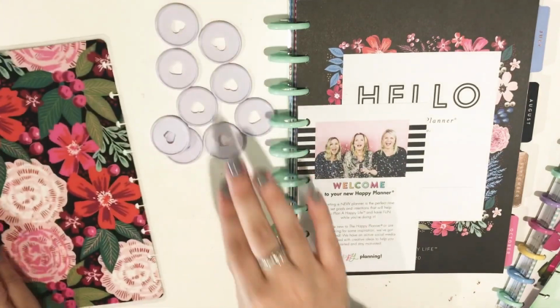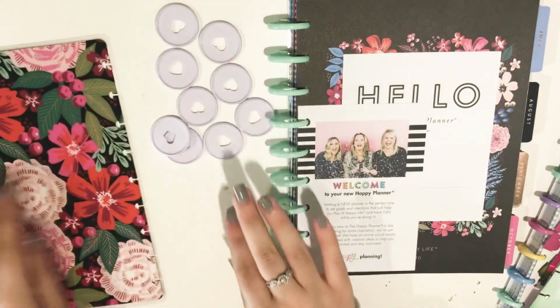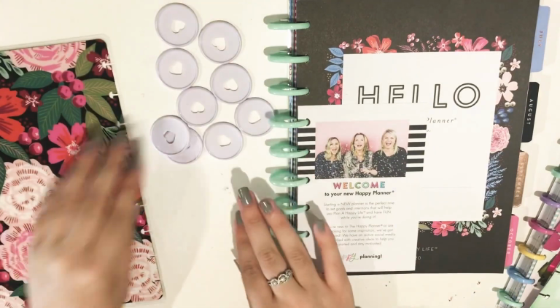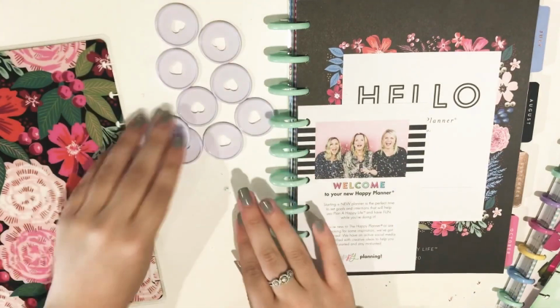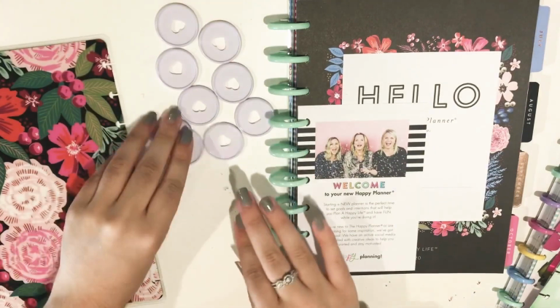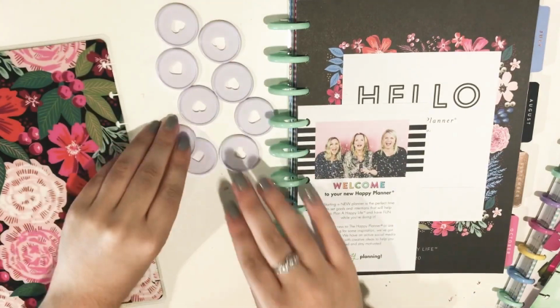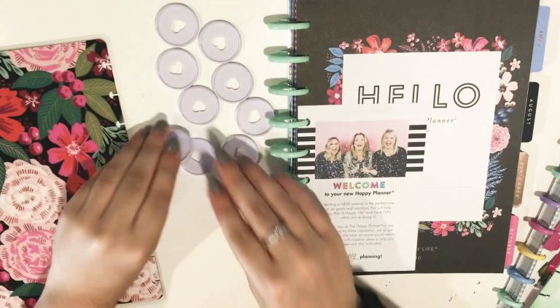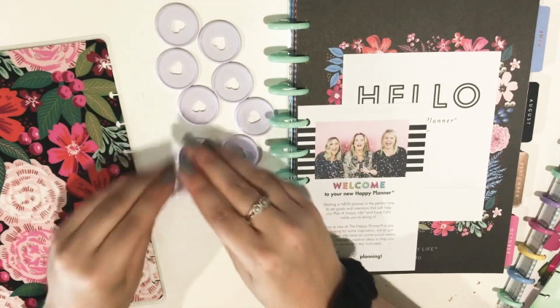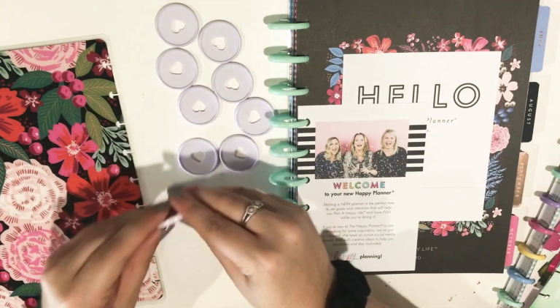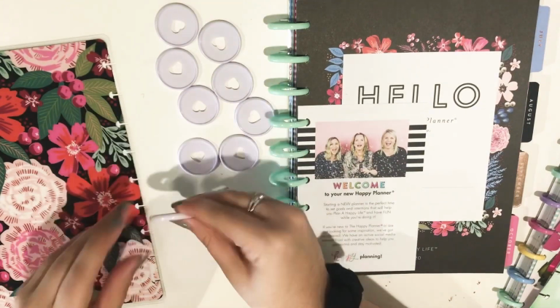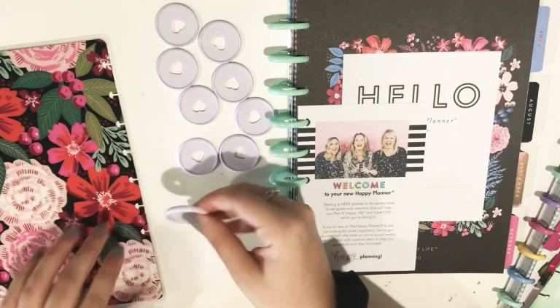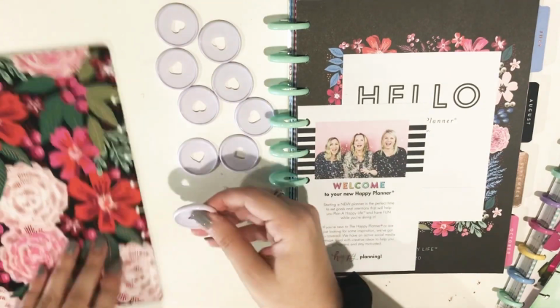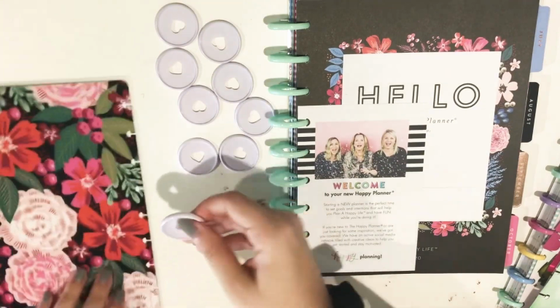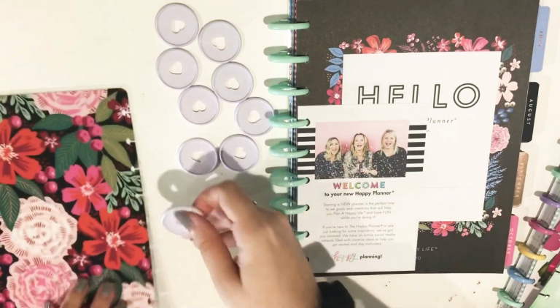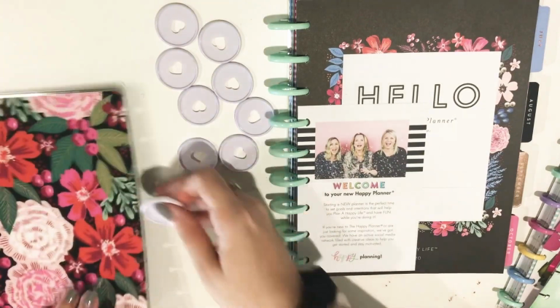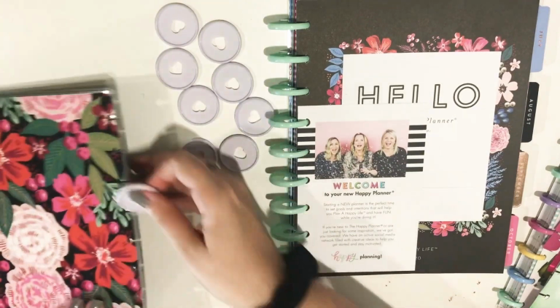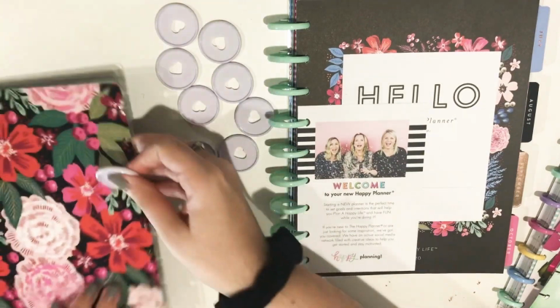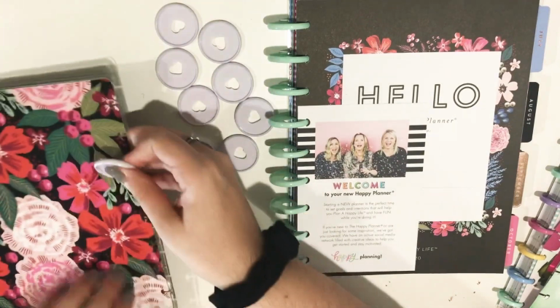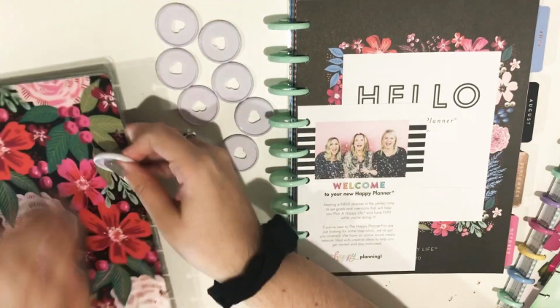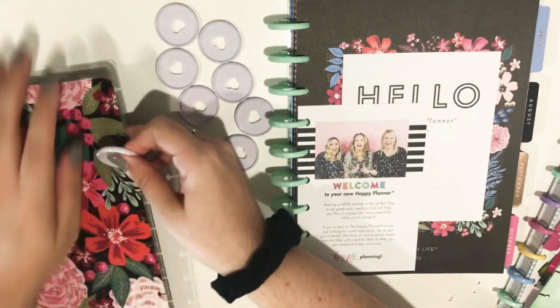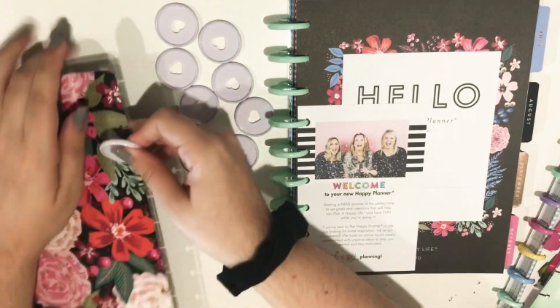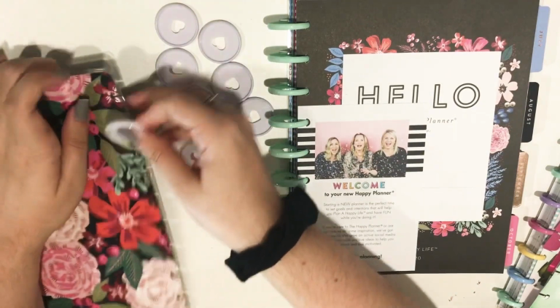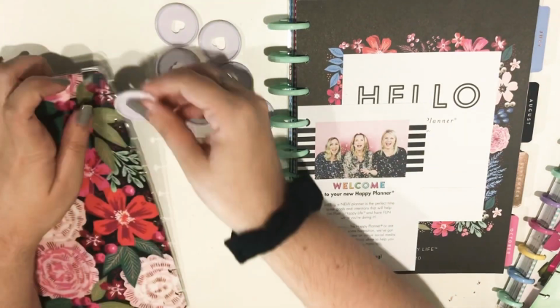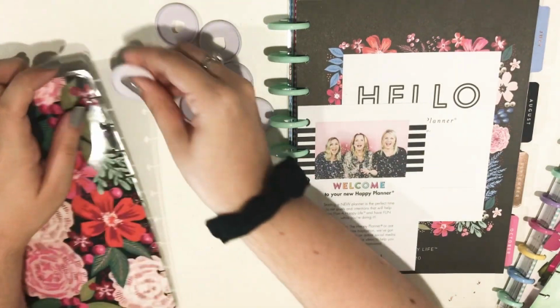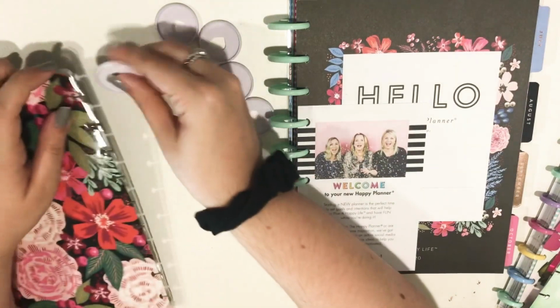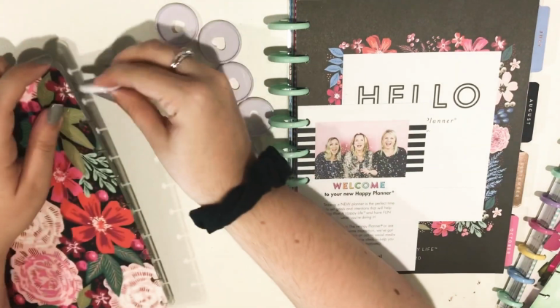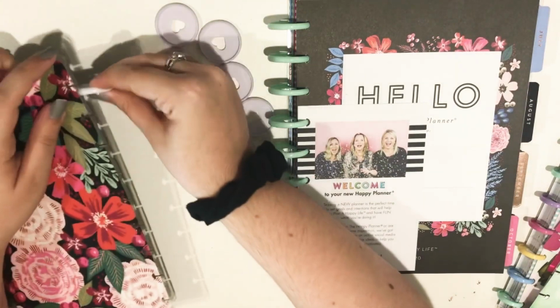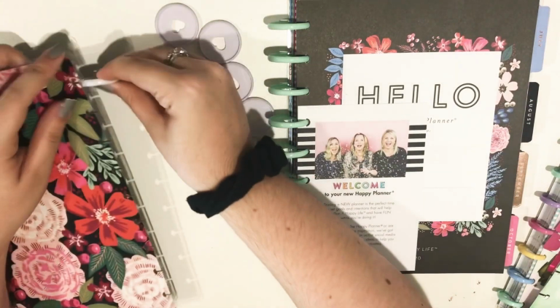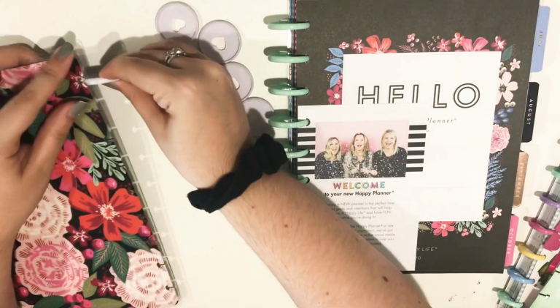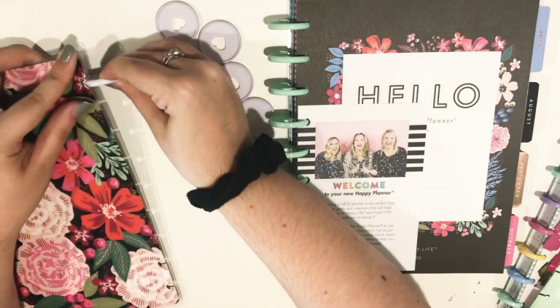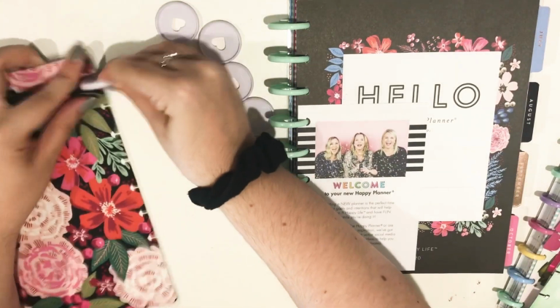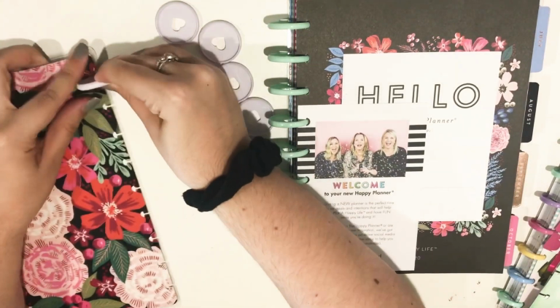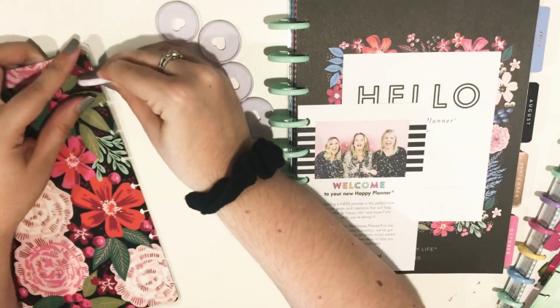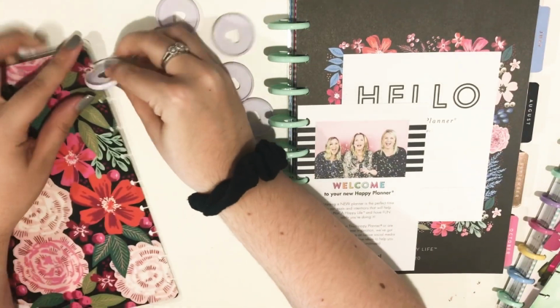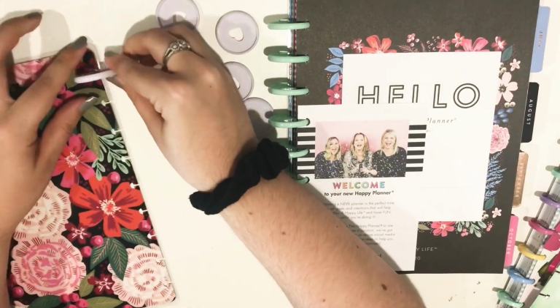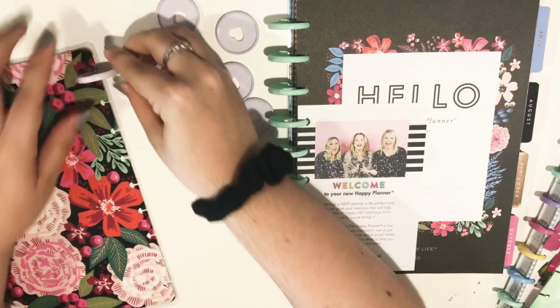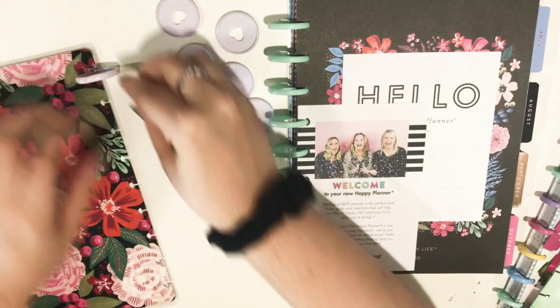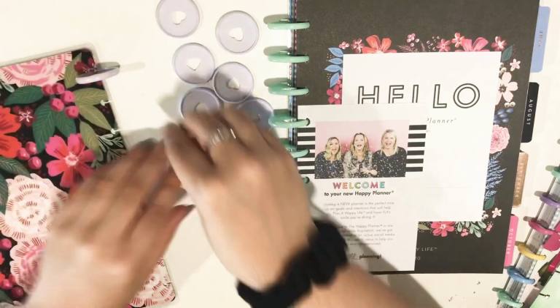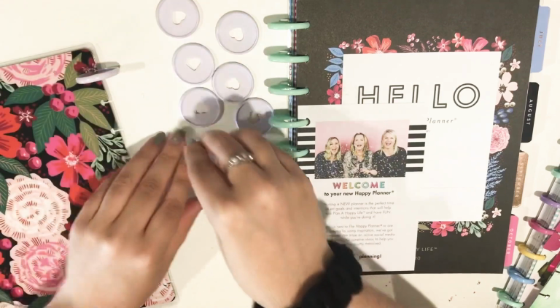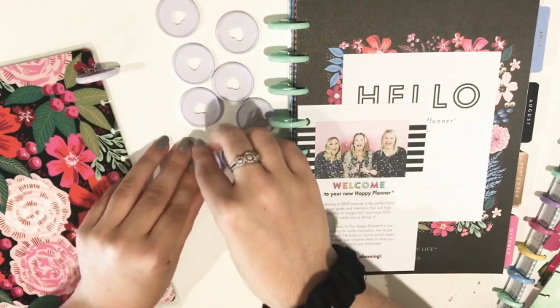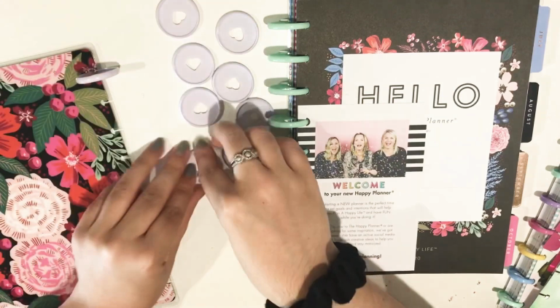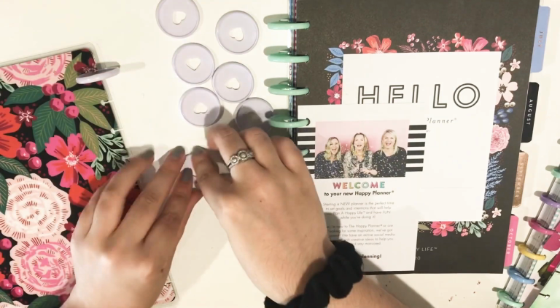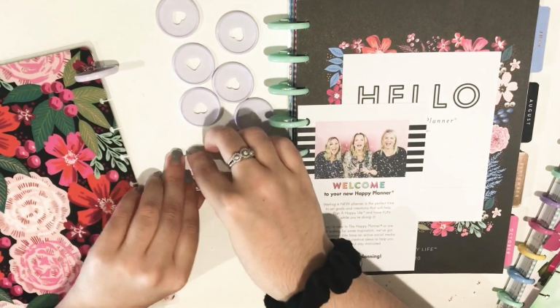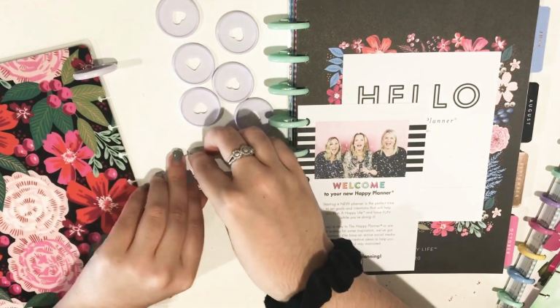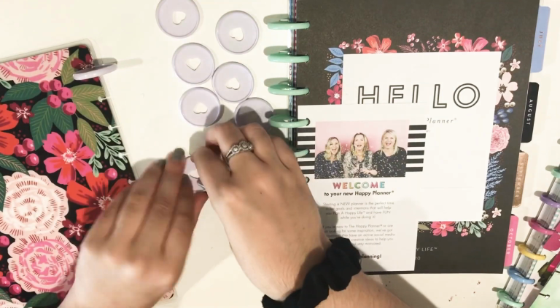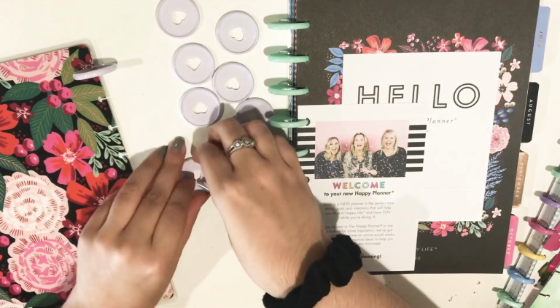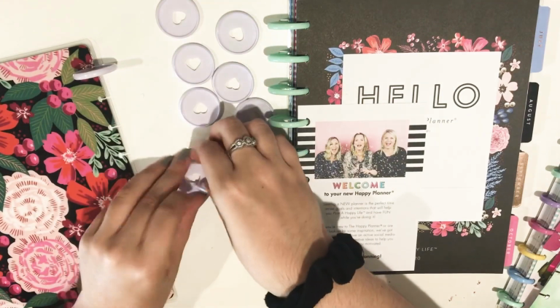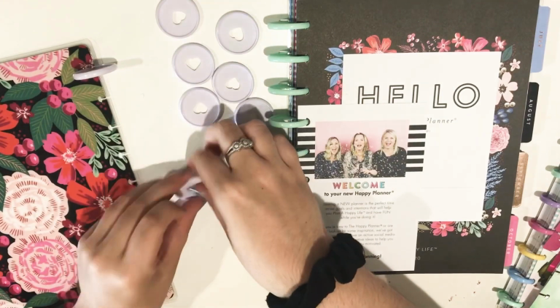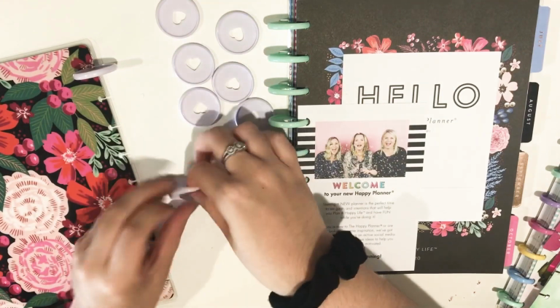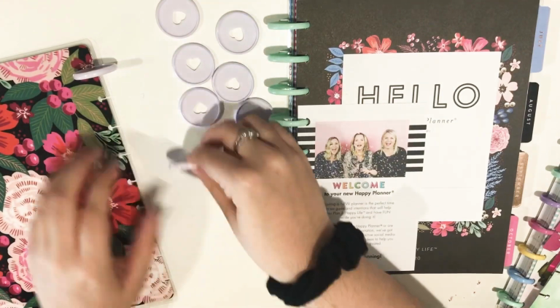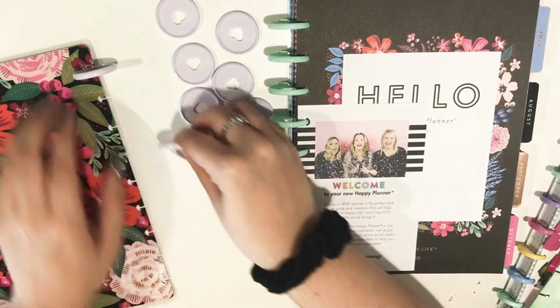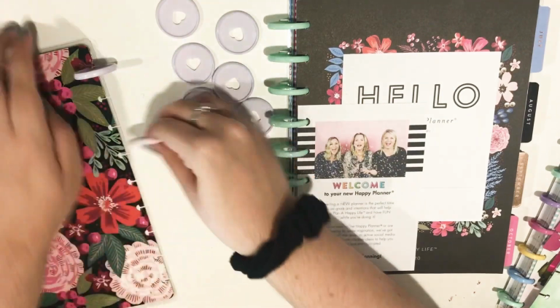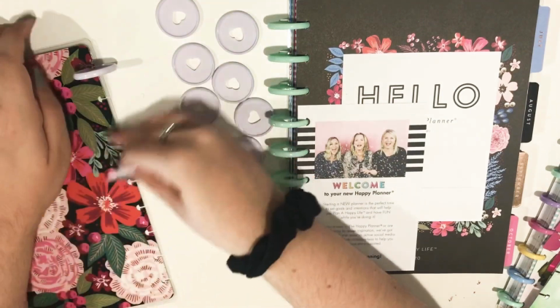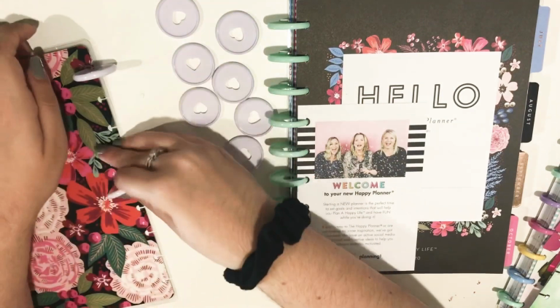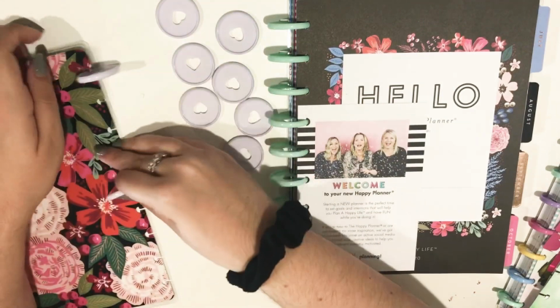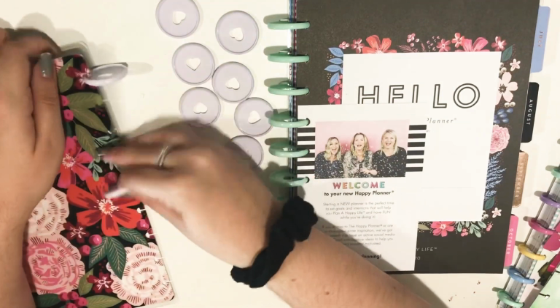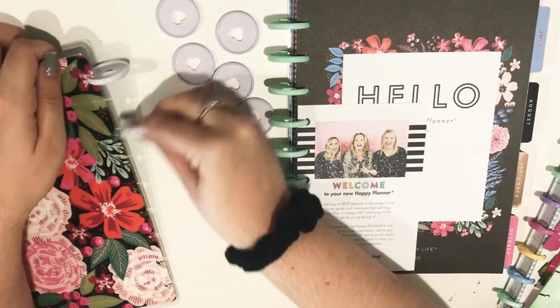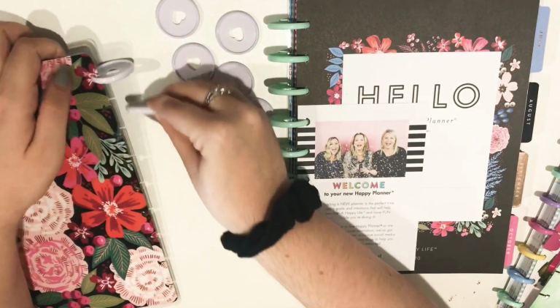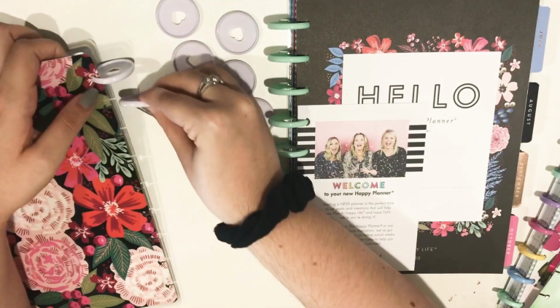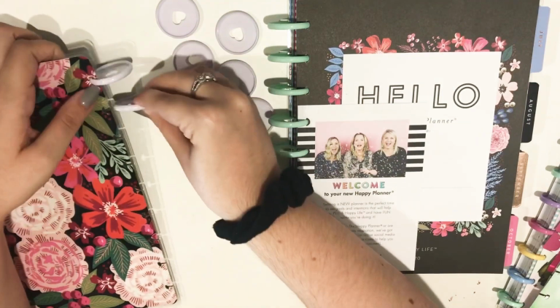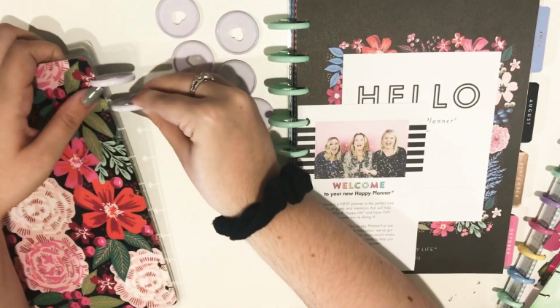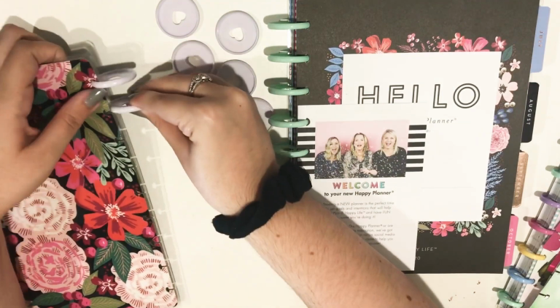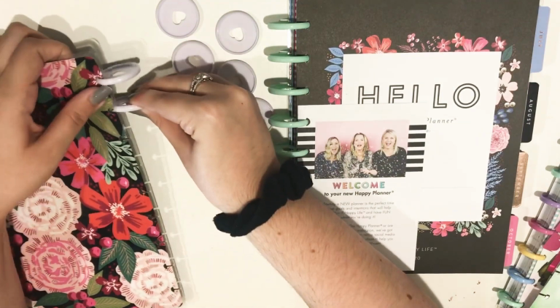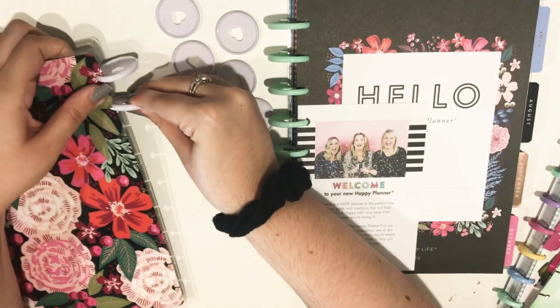And if you've never switched the discs on a Happy Planner before, it's super, super easy. And I think it's a lot of fun.